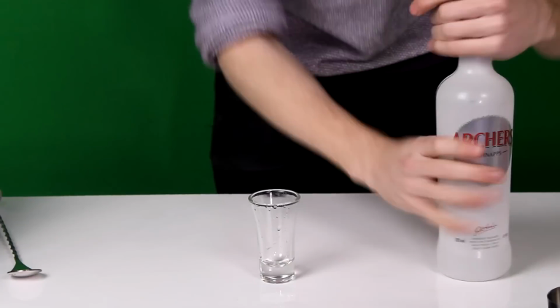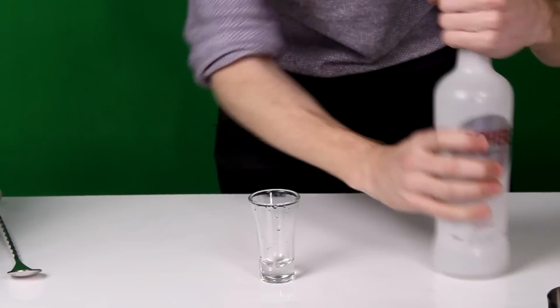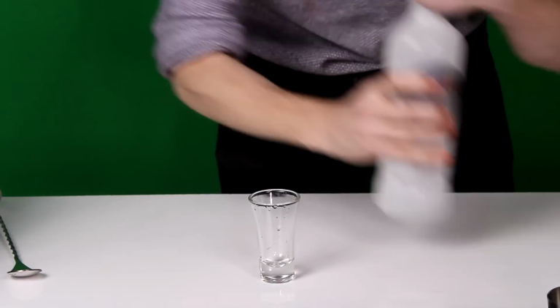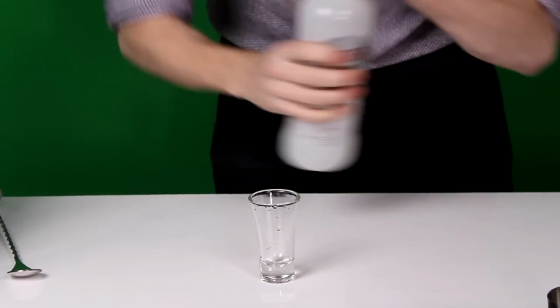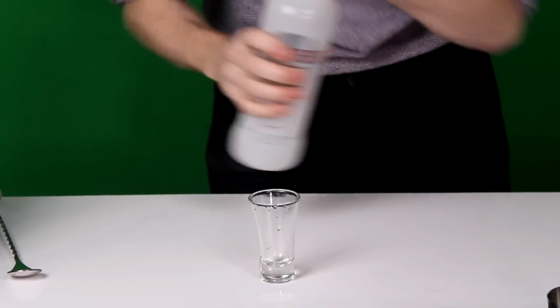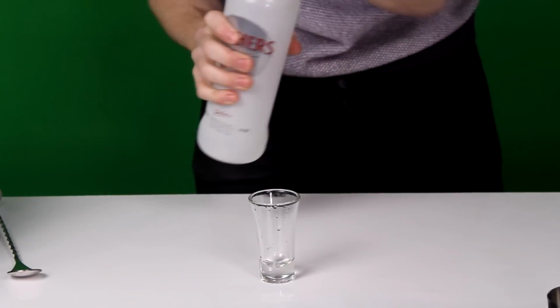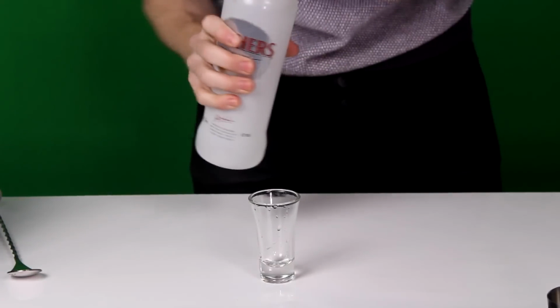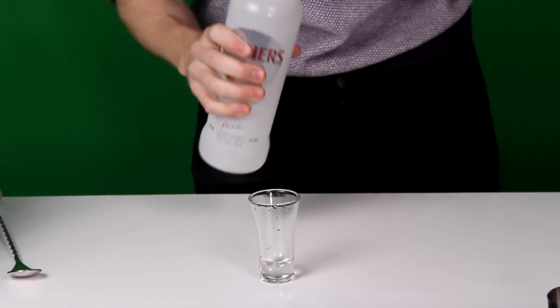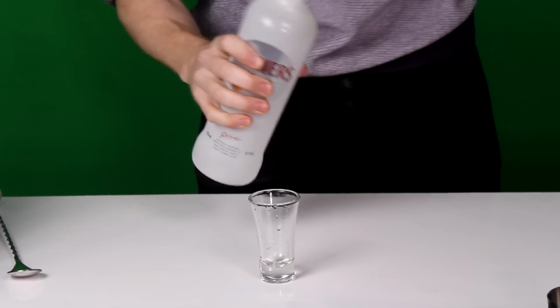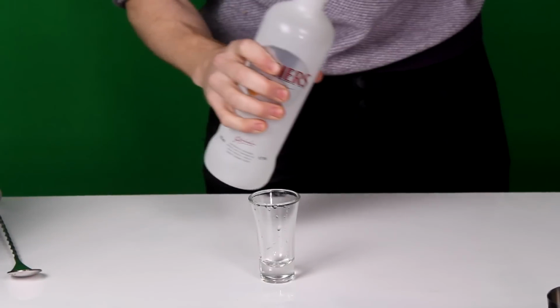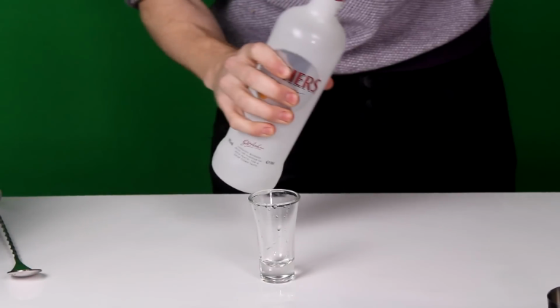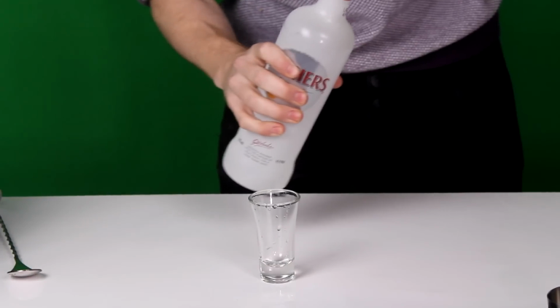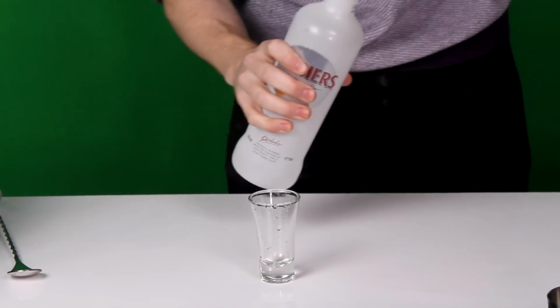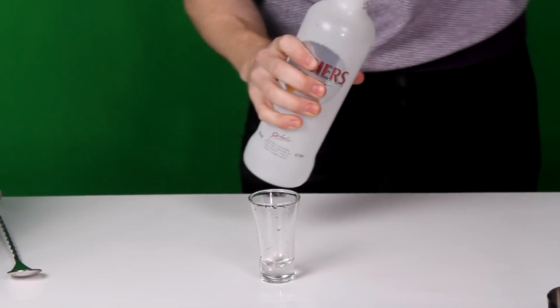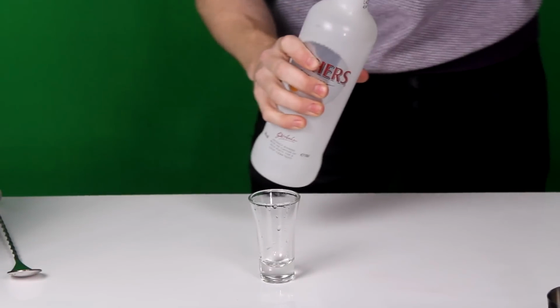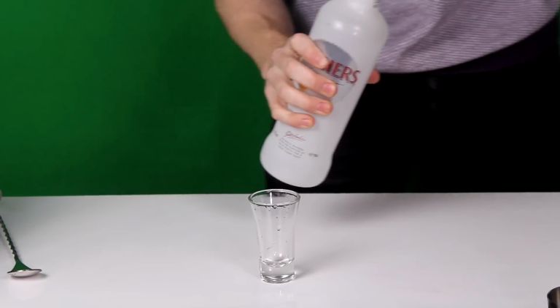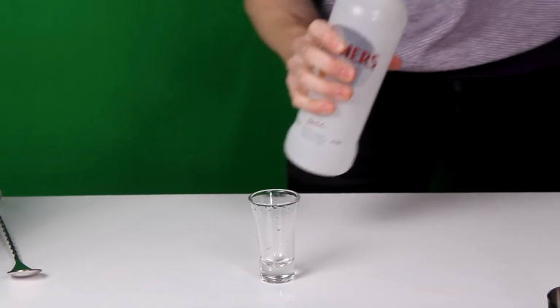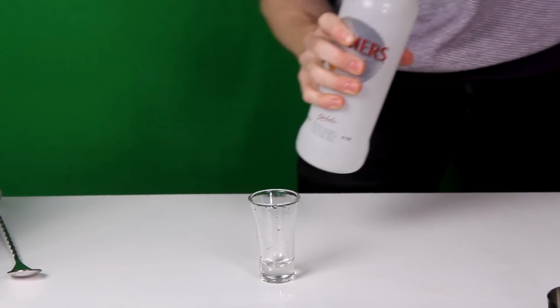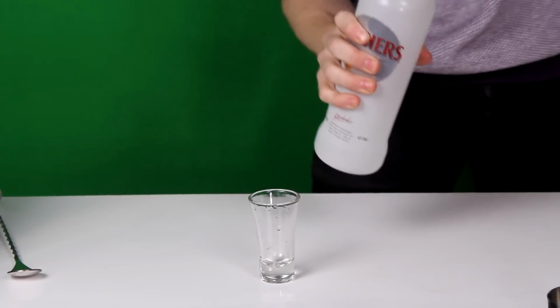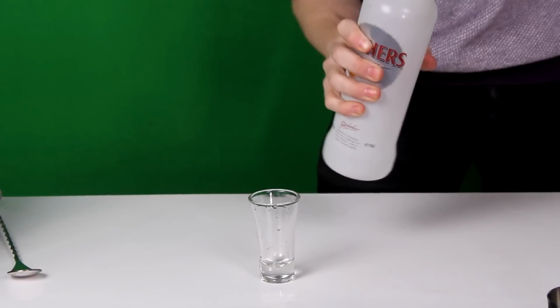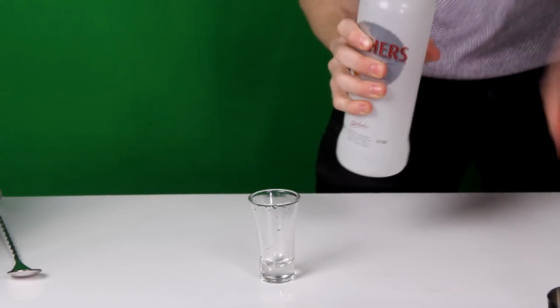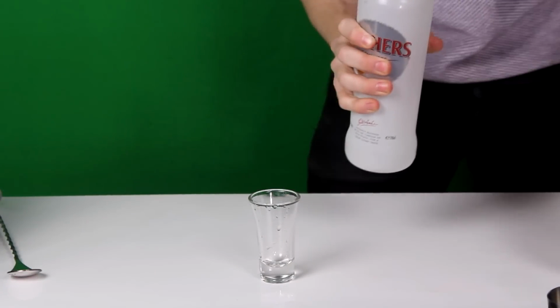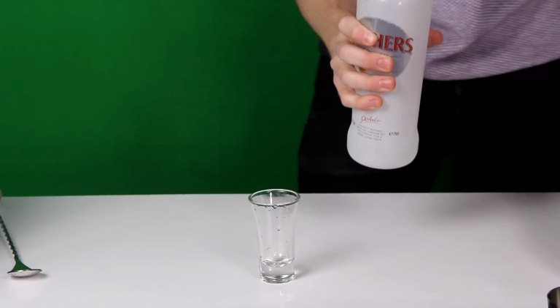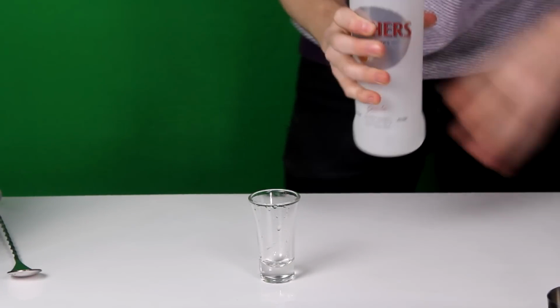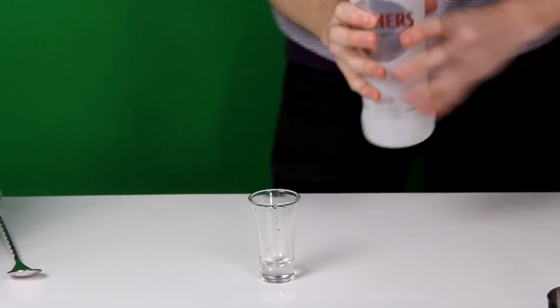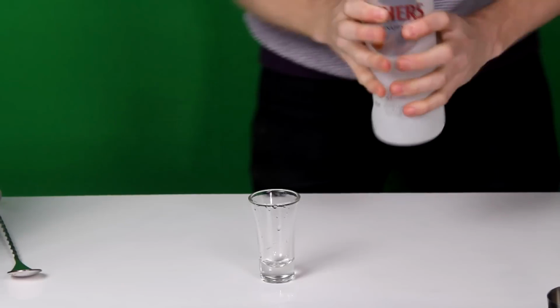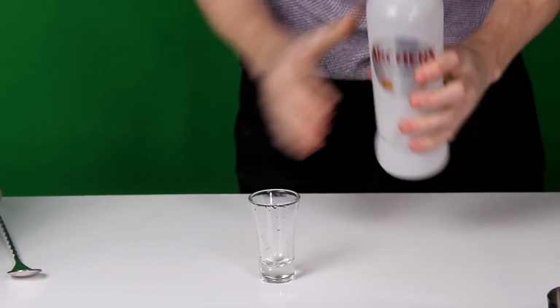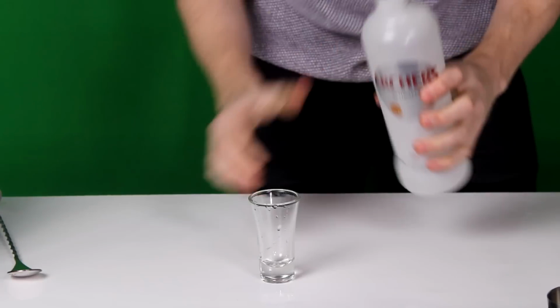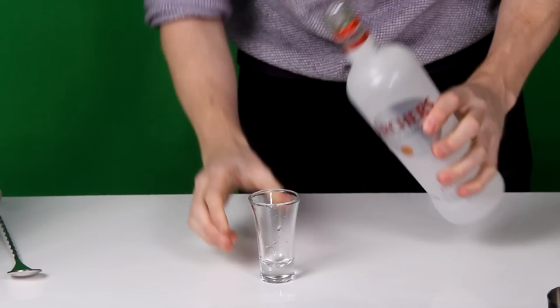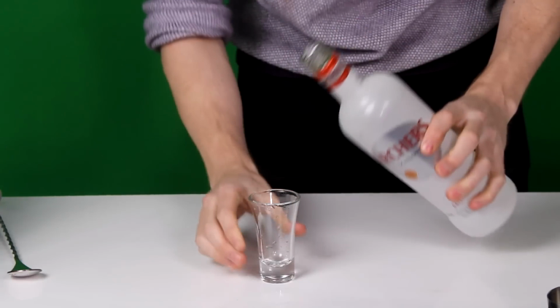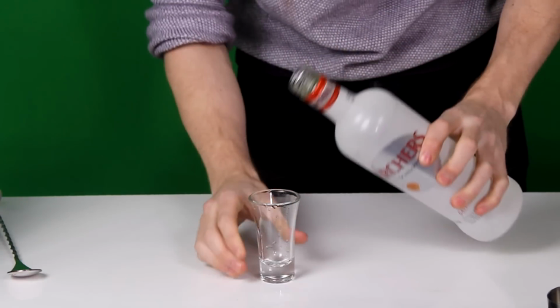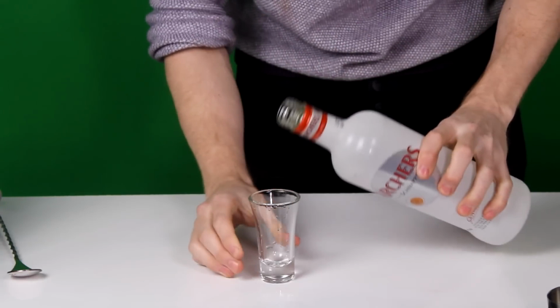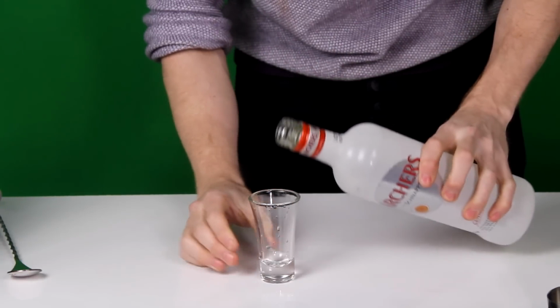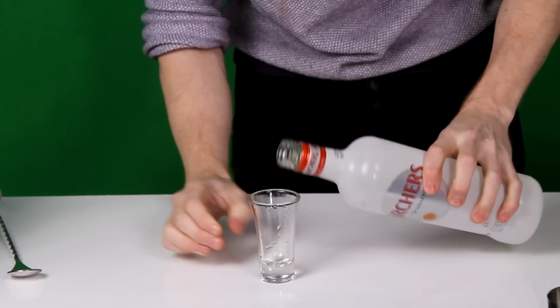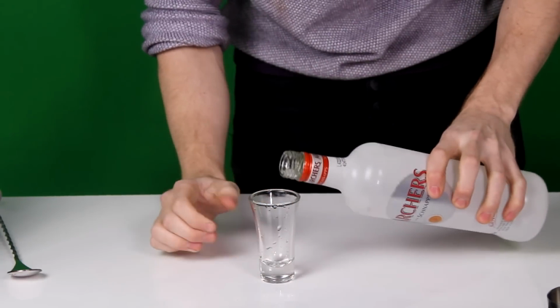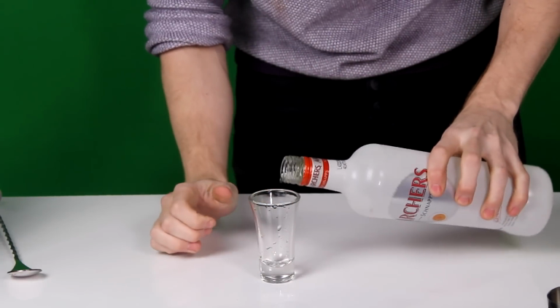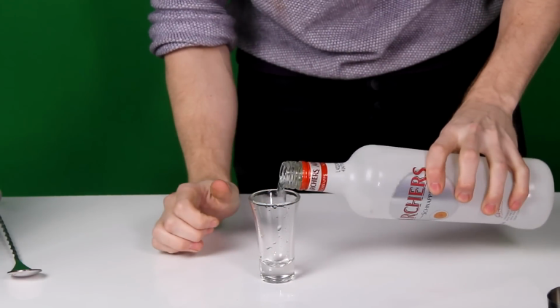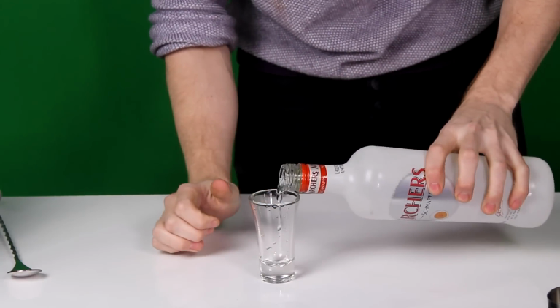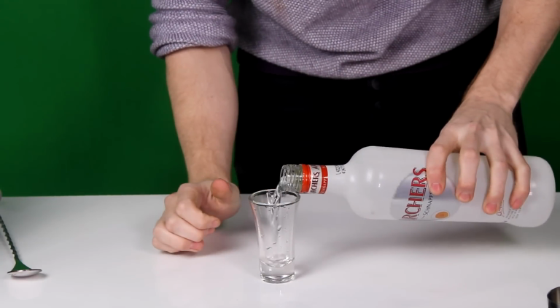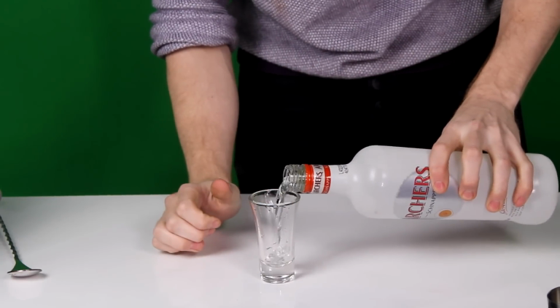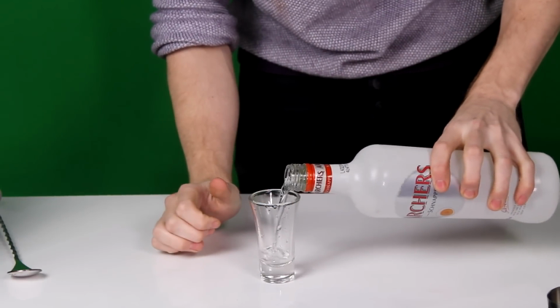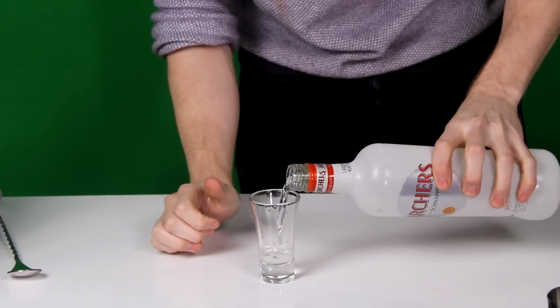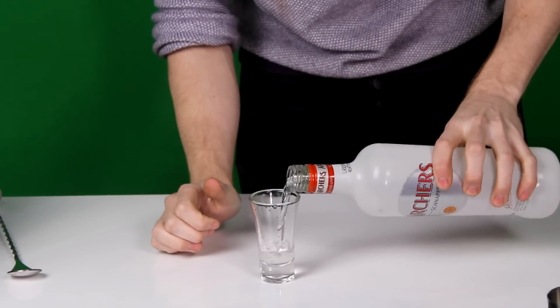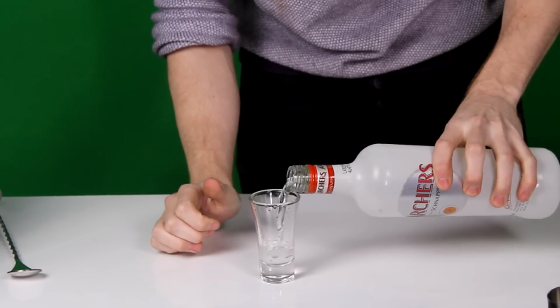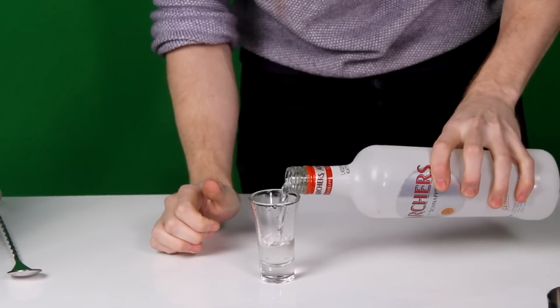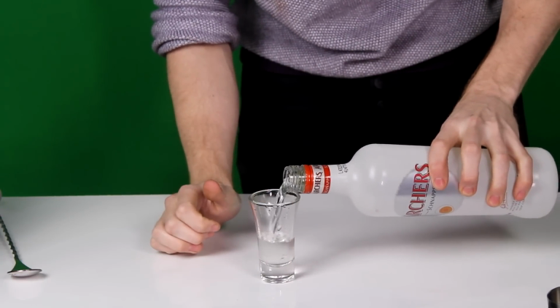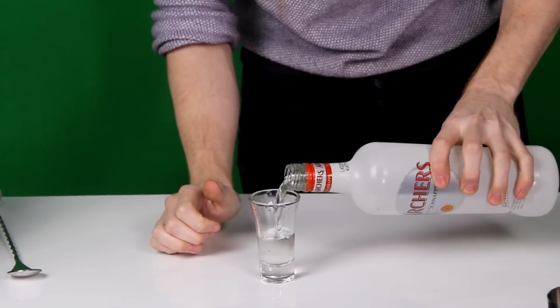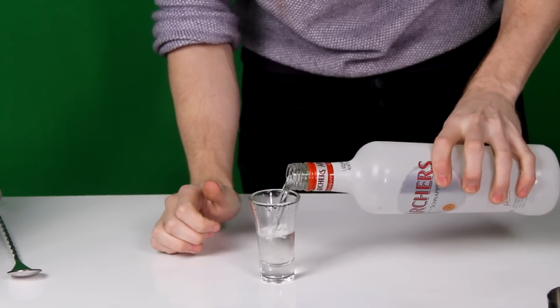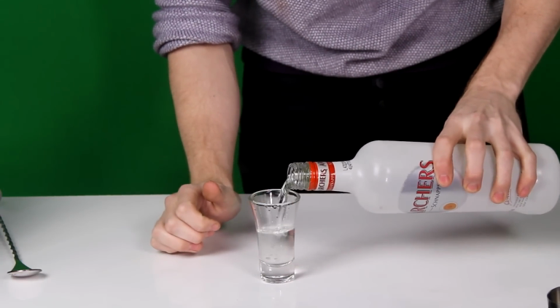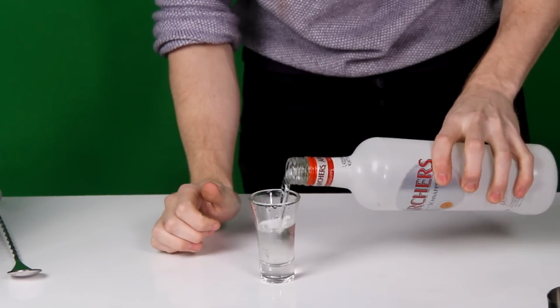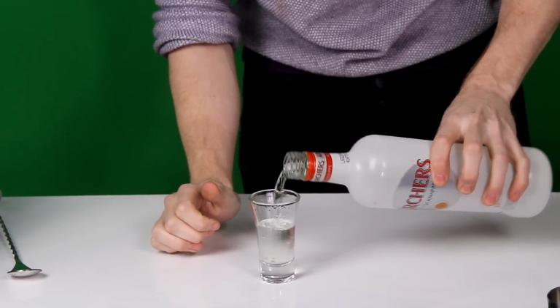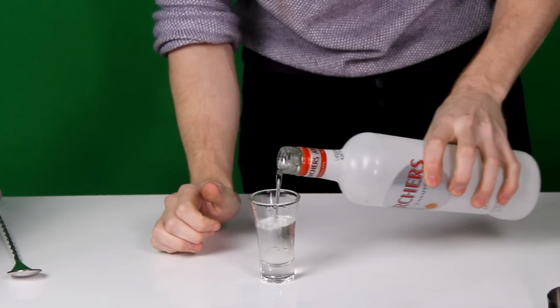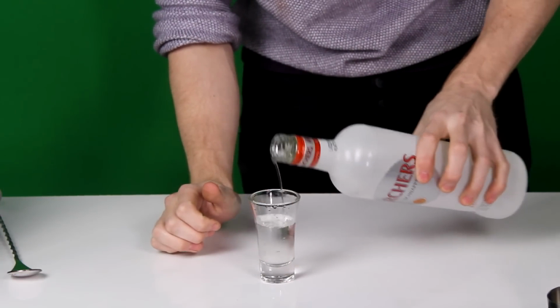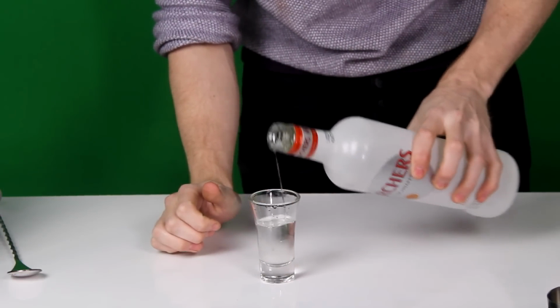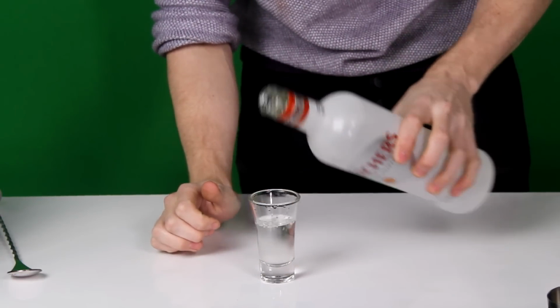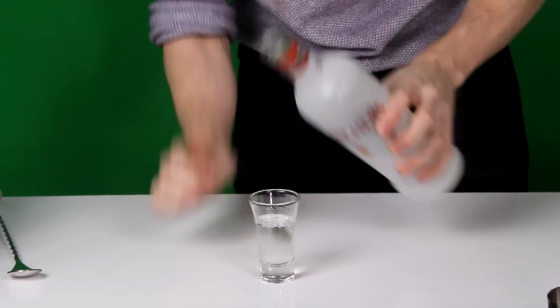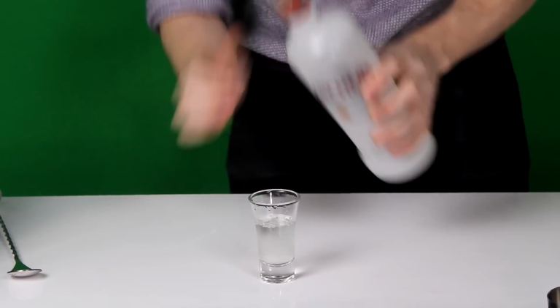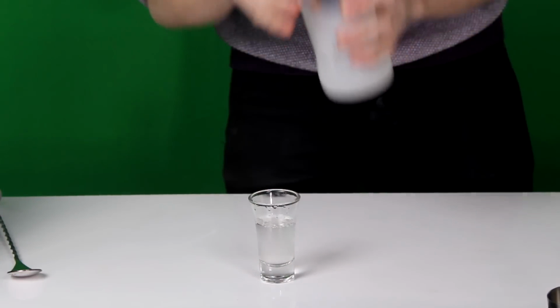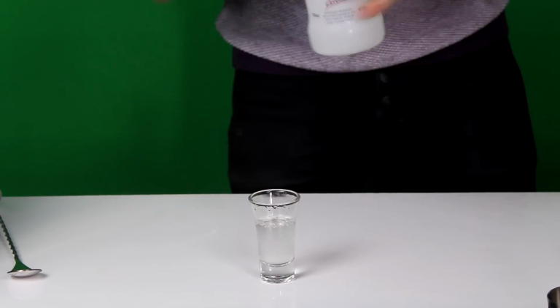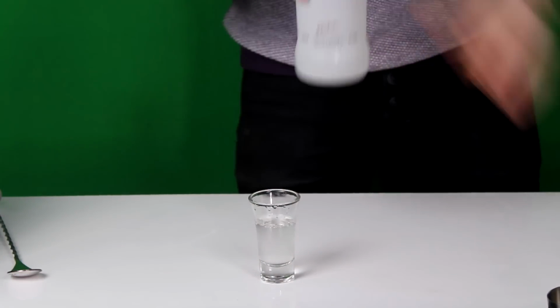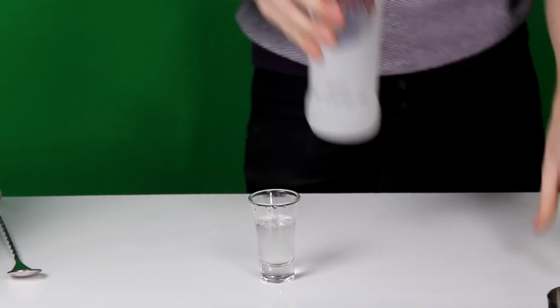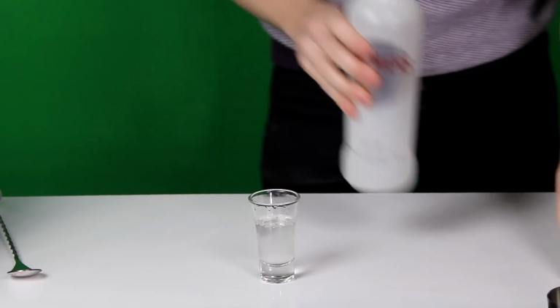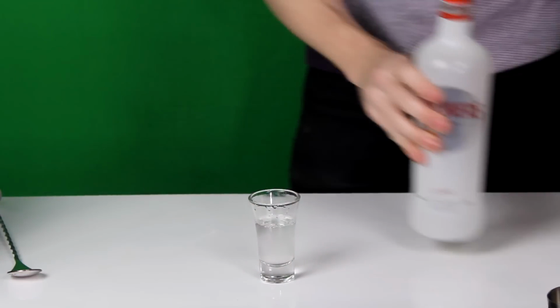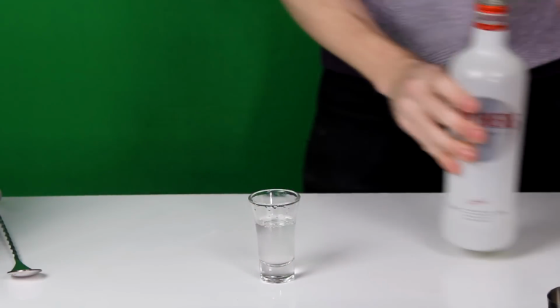We're going to start with the peach schnapps in there. Yes, that's a new bottle we're snapping open. We're going to pour it three quarters of the way up with peach schnapps — to there will do.